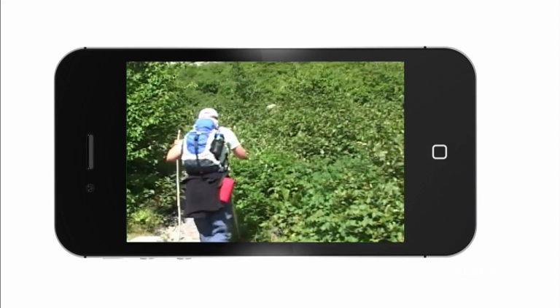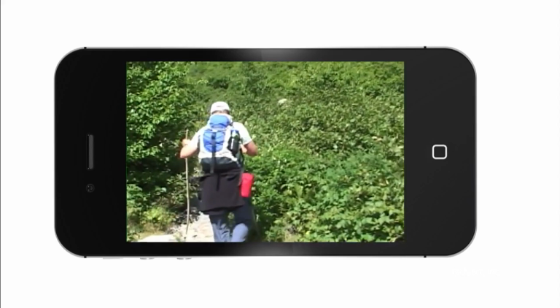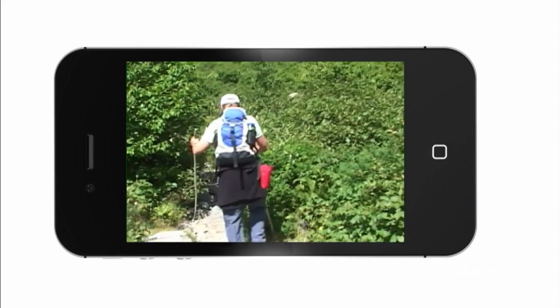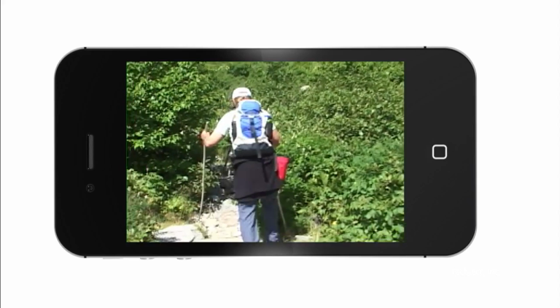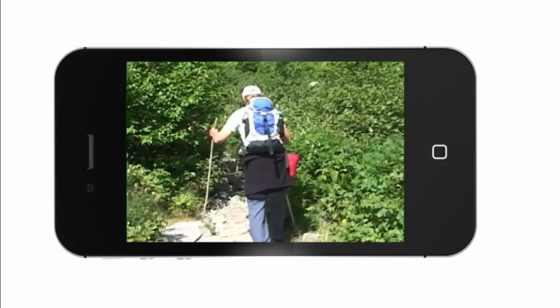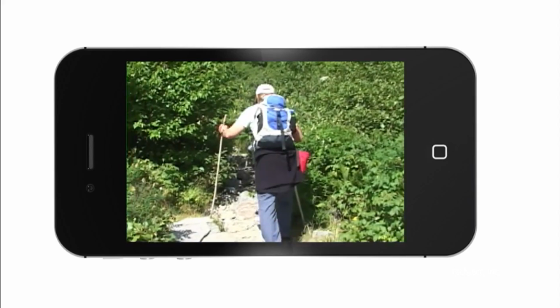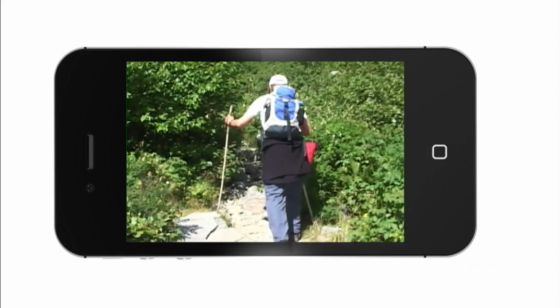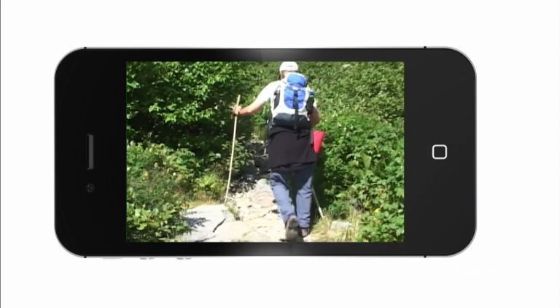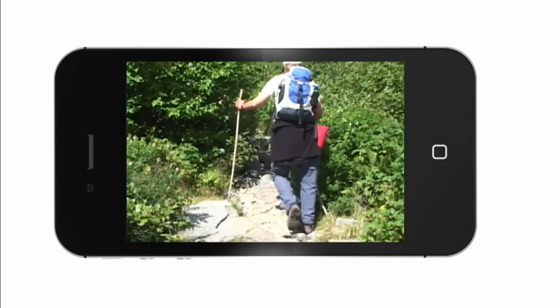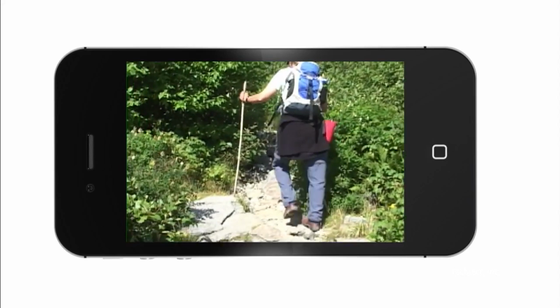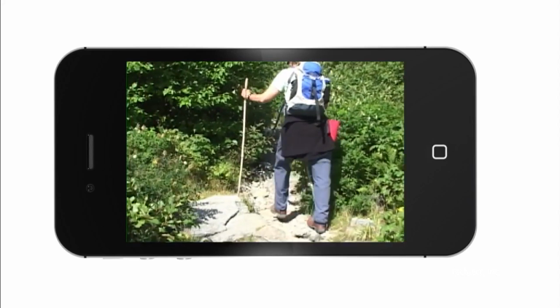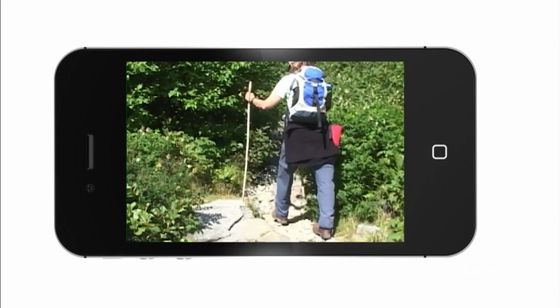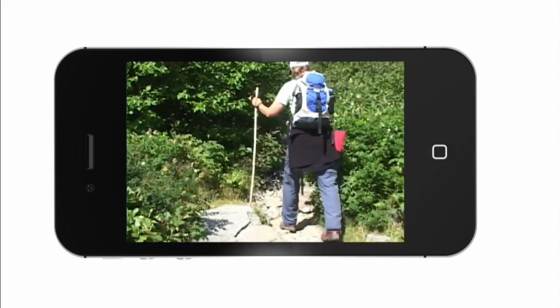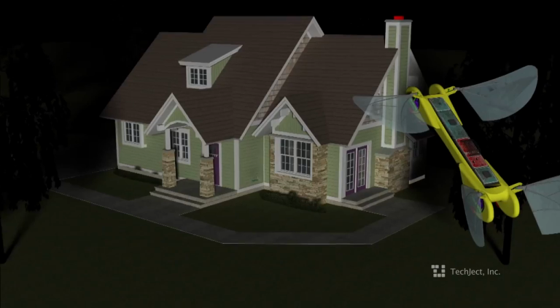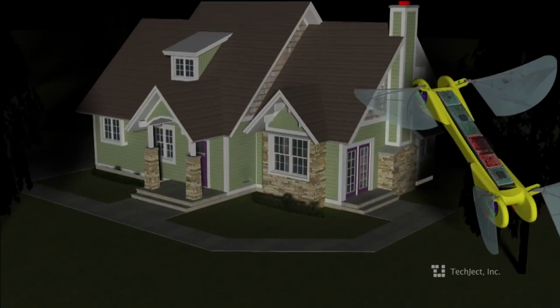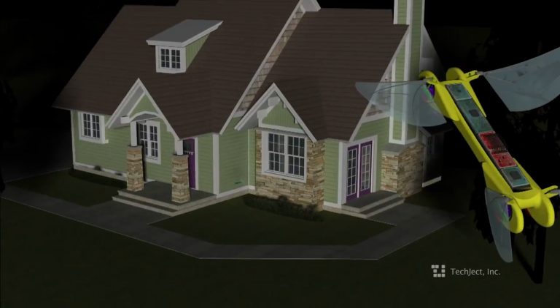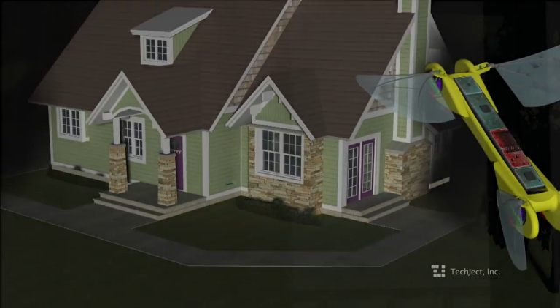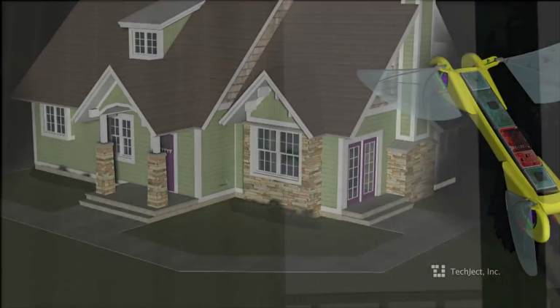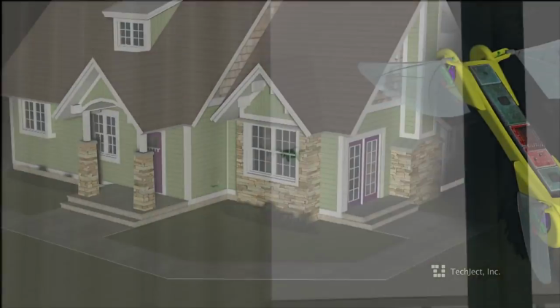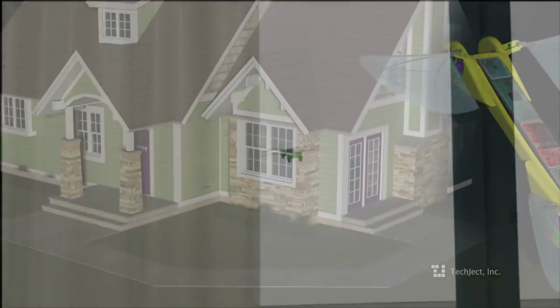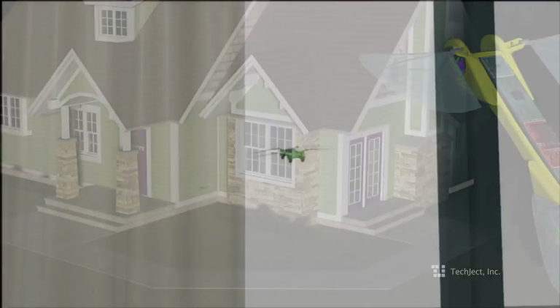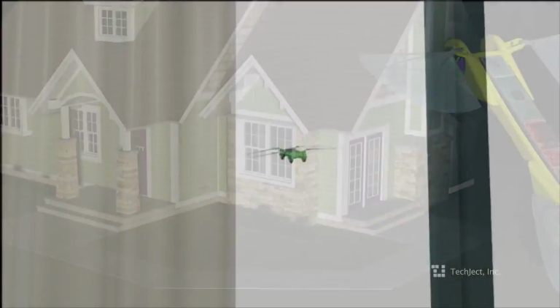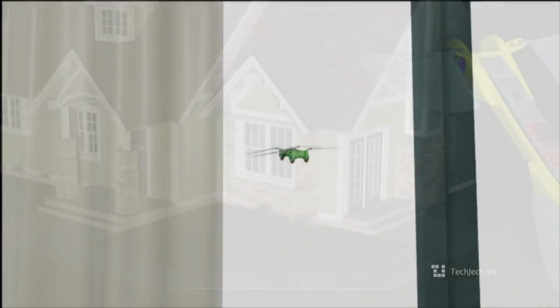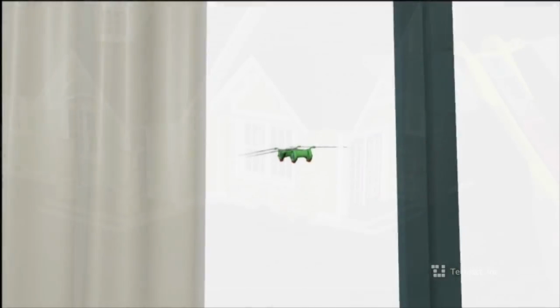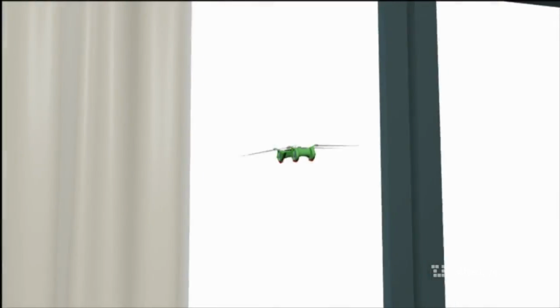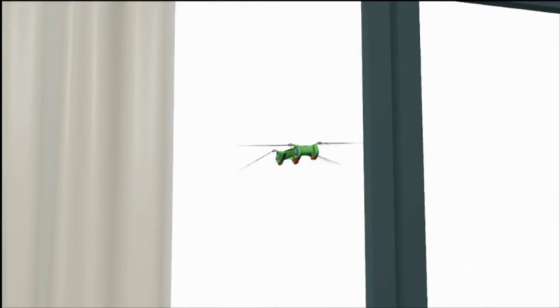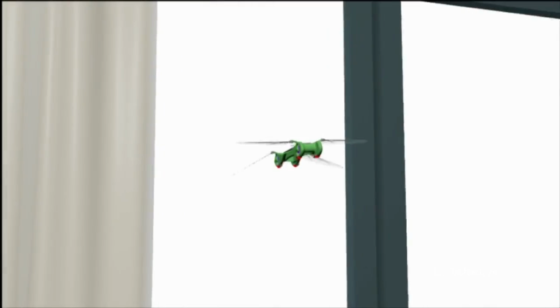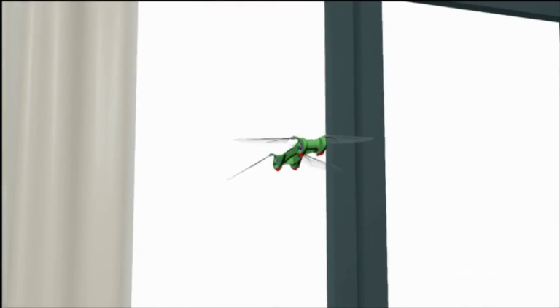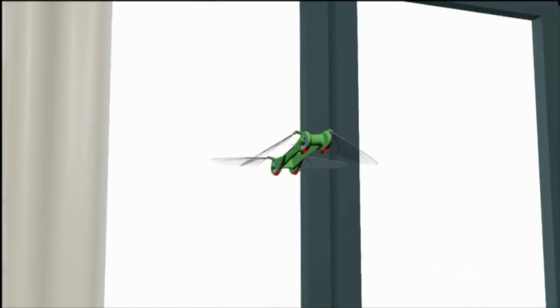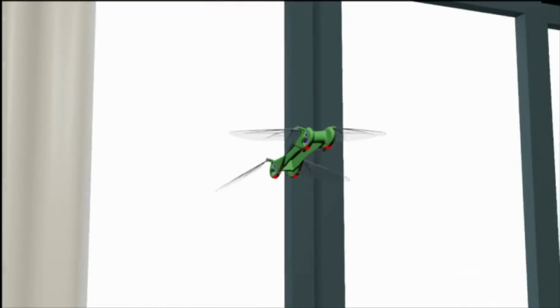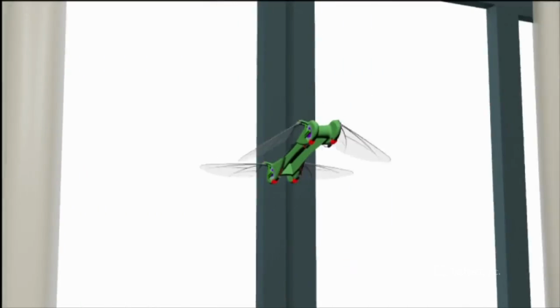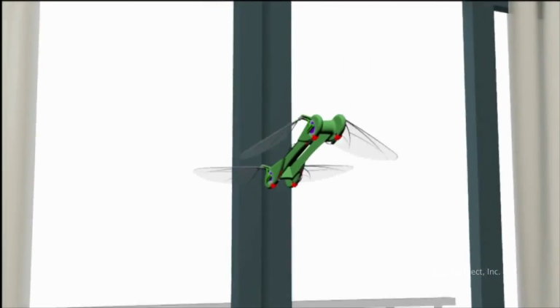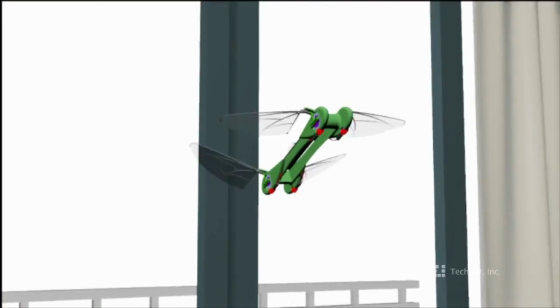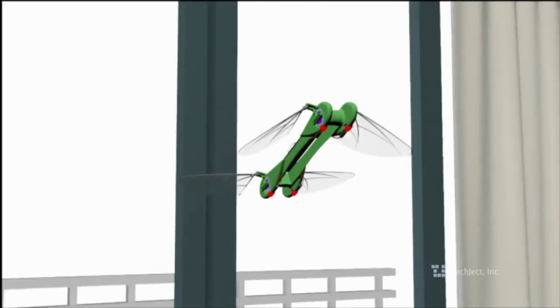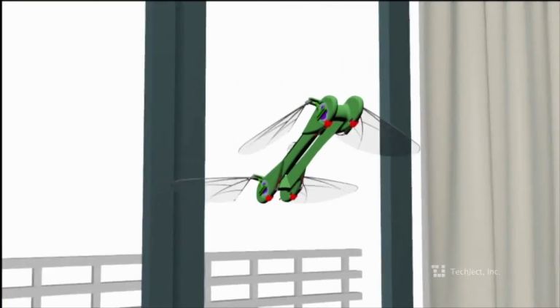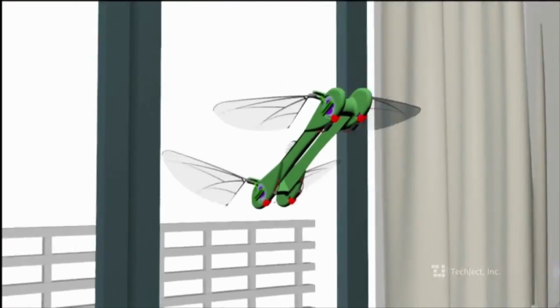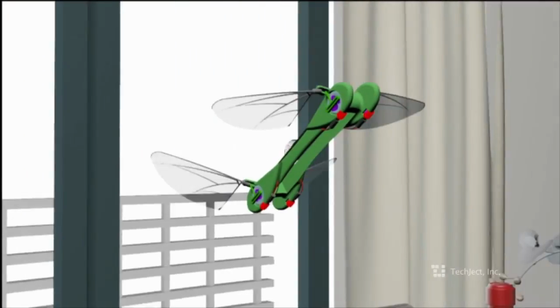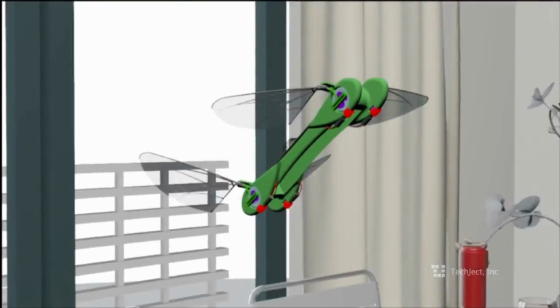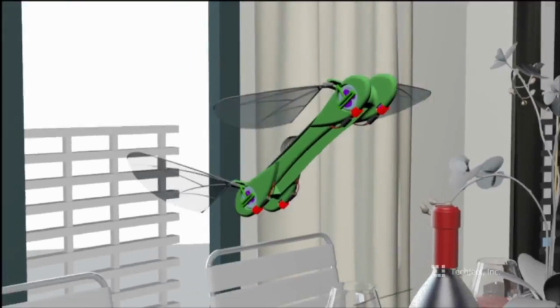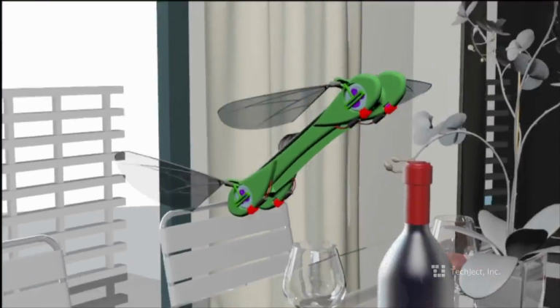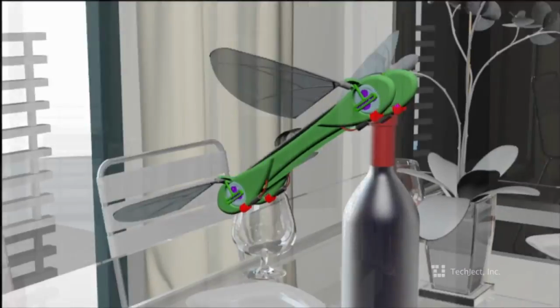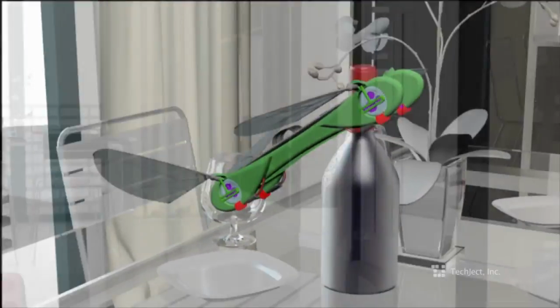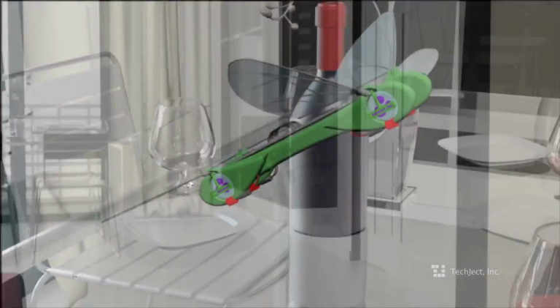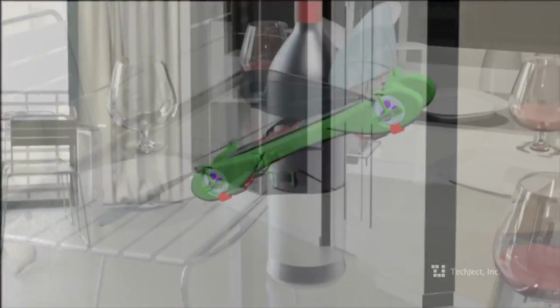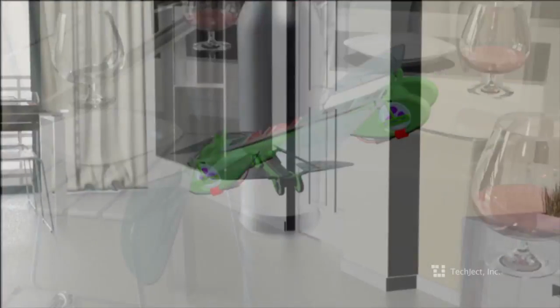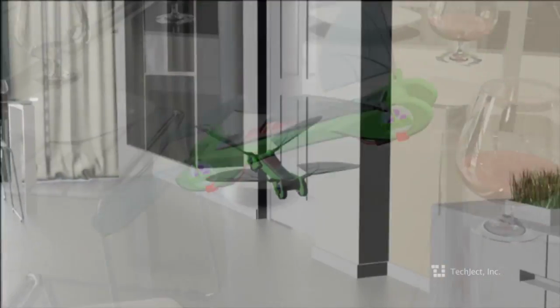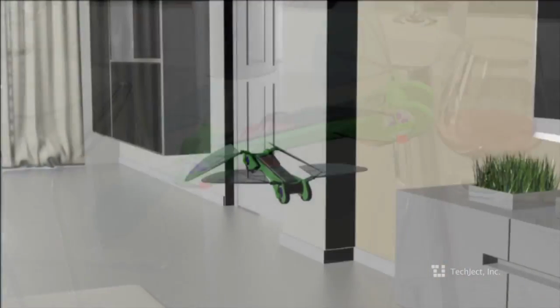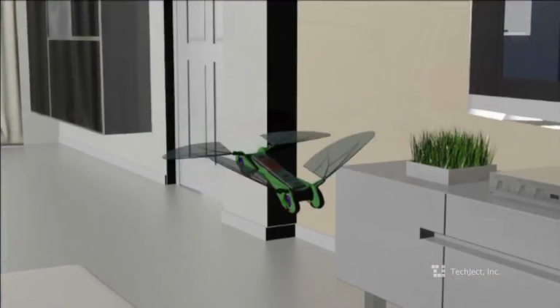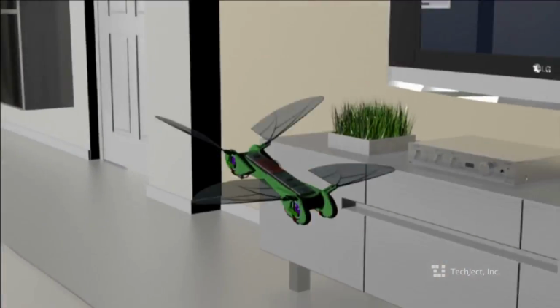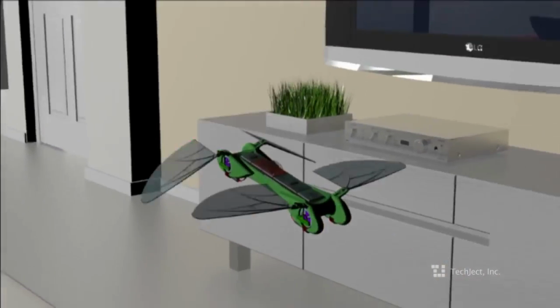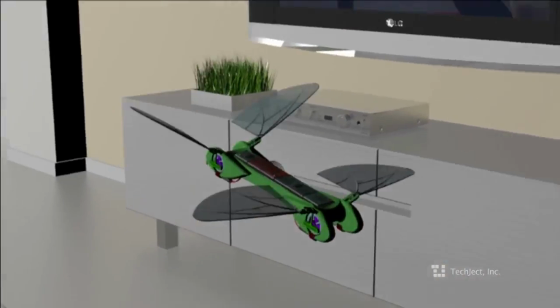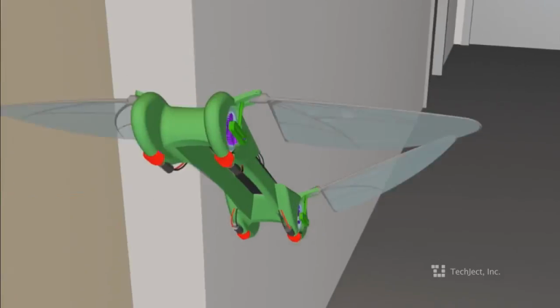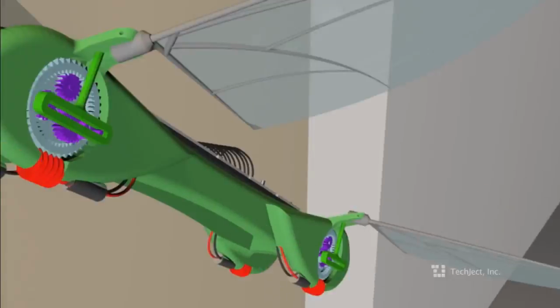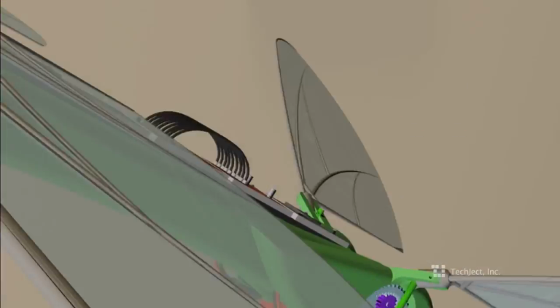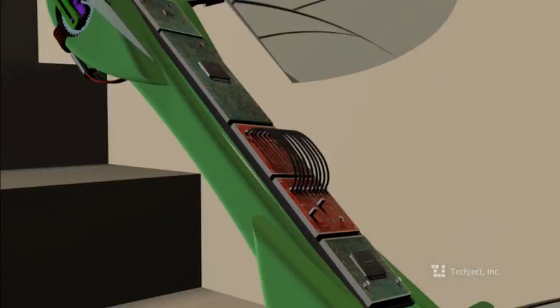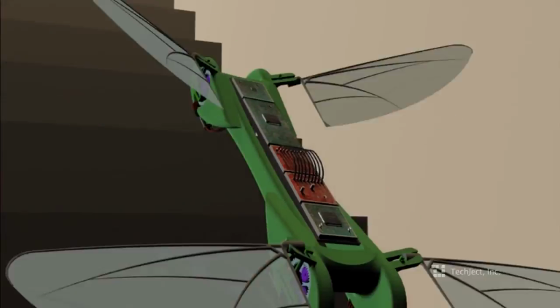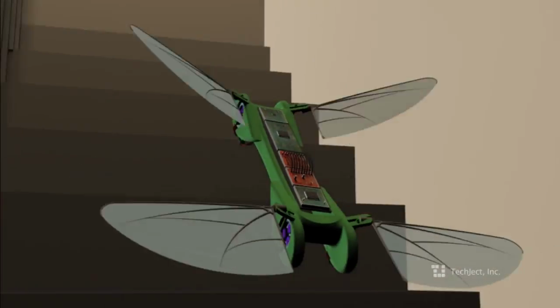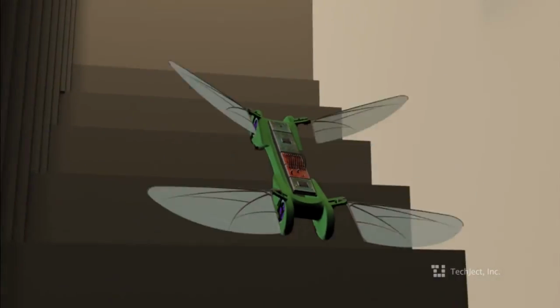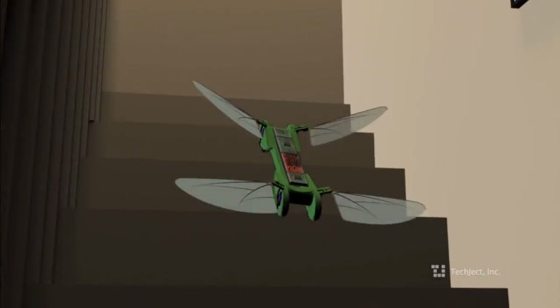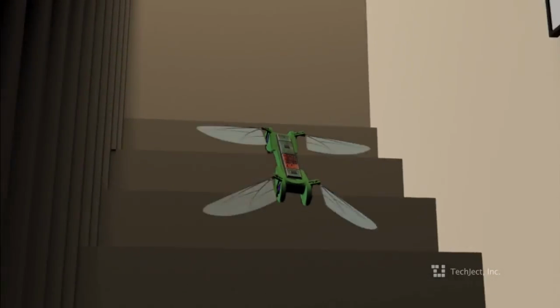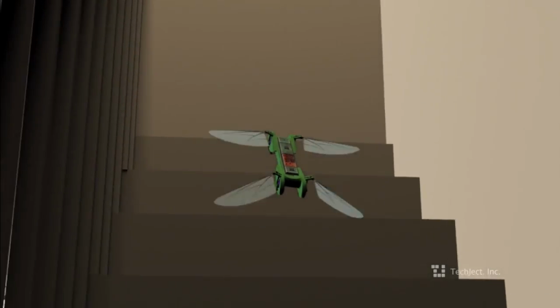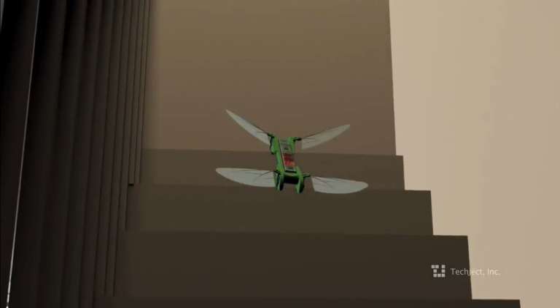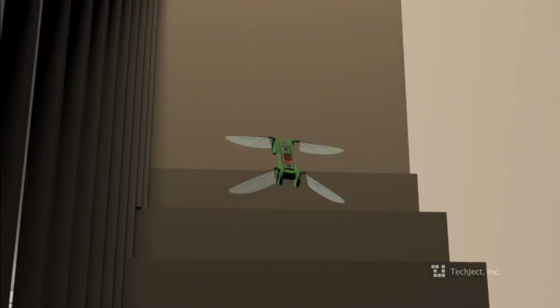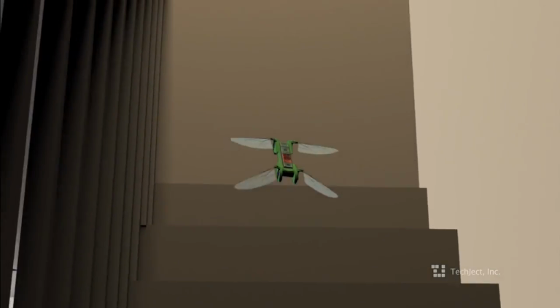As a home security option, the Dragonfly can hover, monitor, and report from inside or outside your home or property.